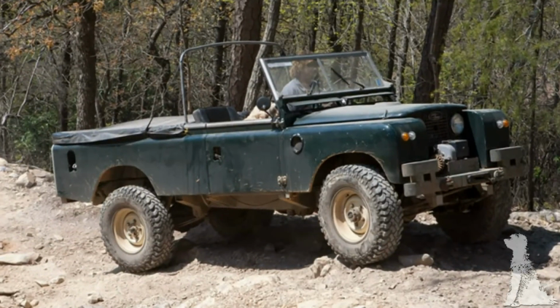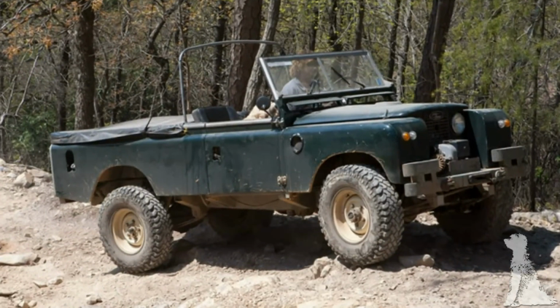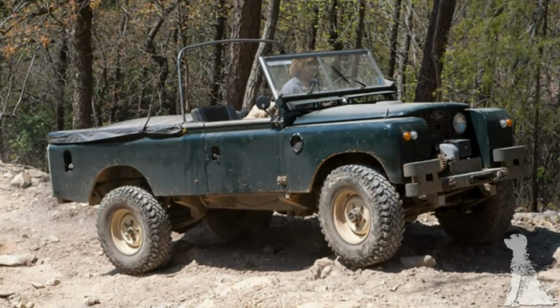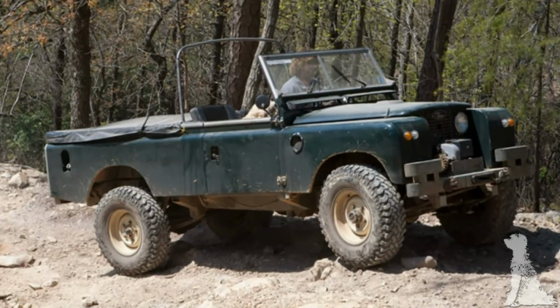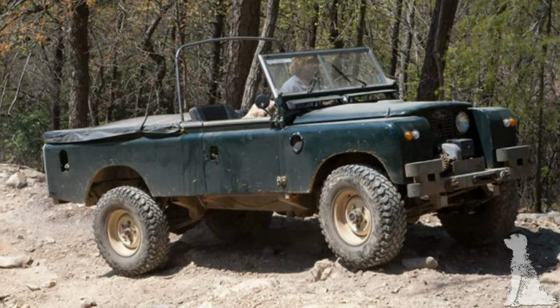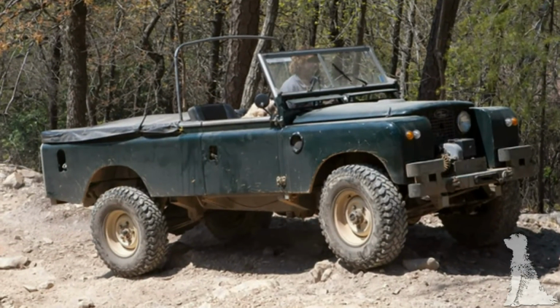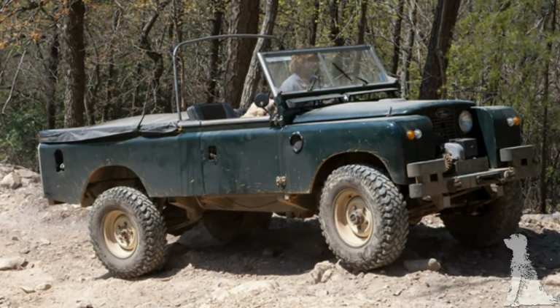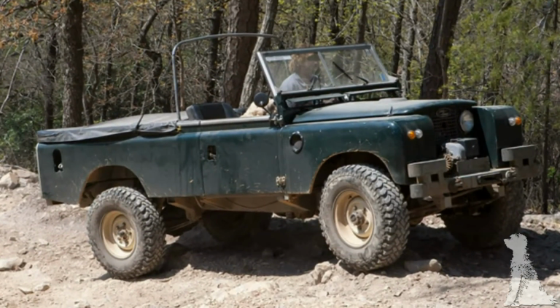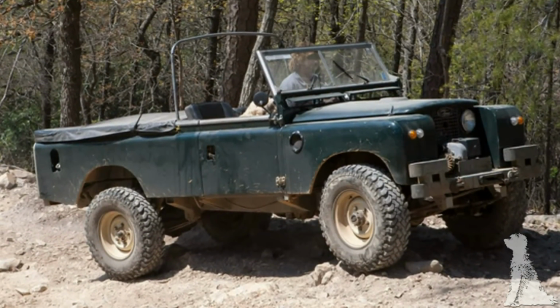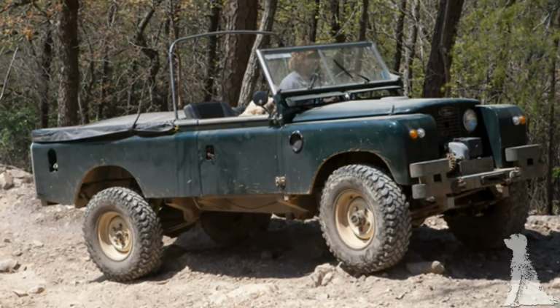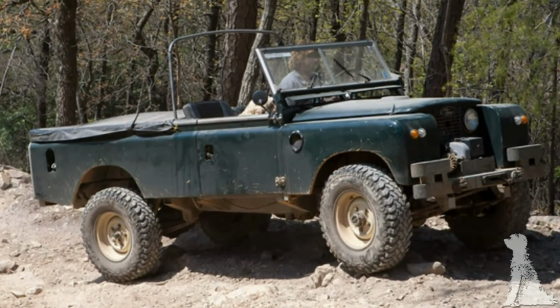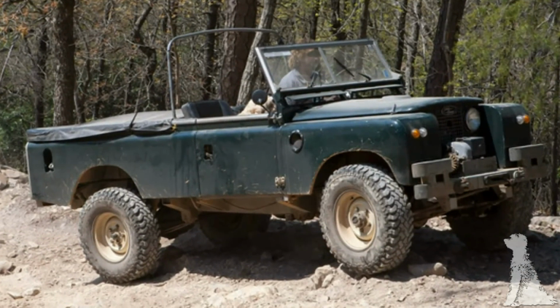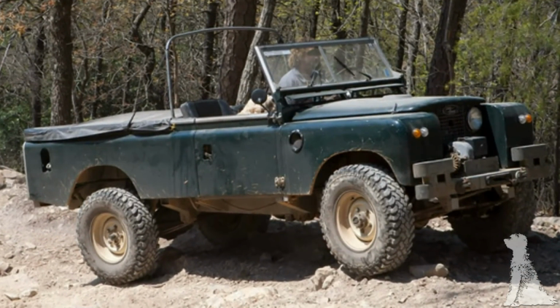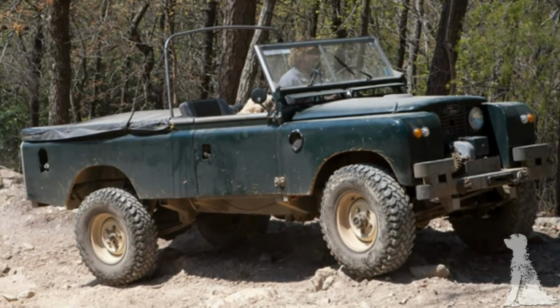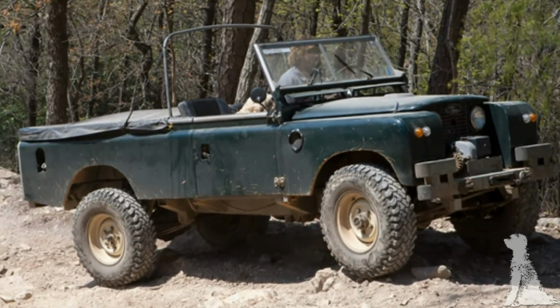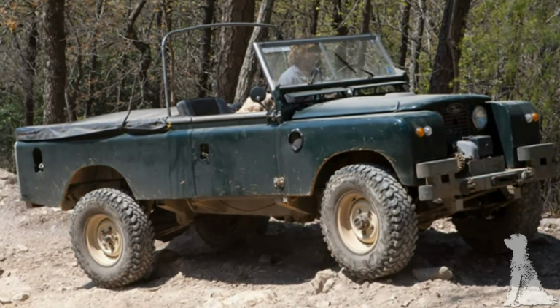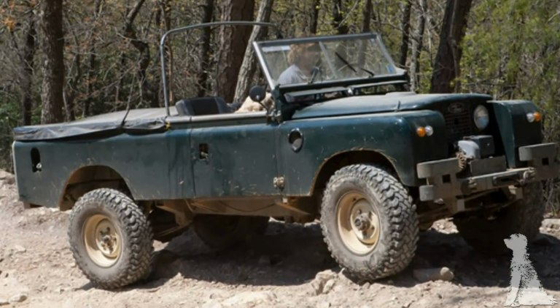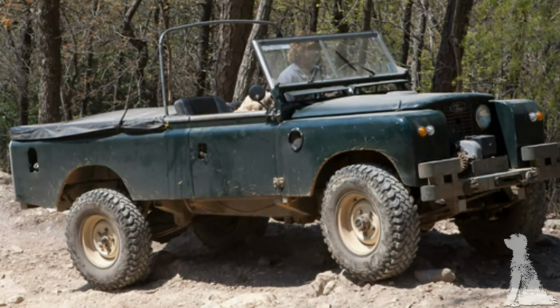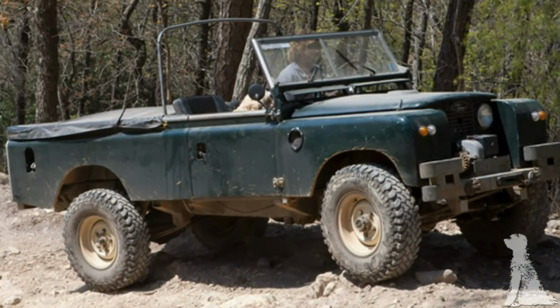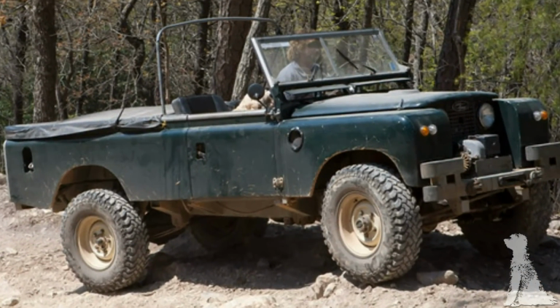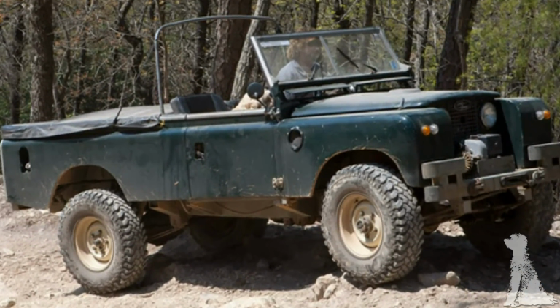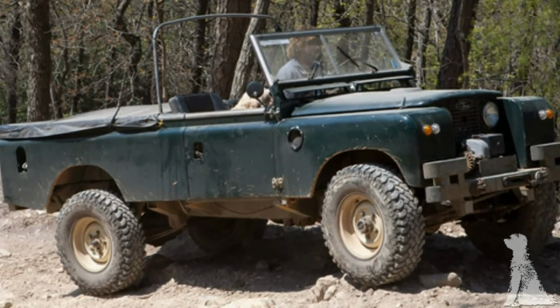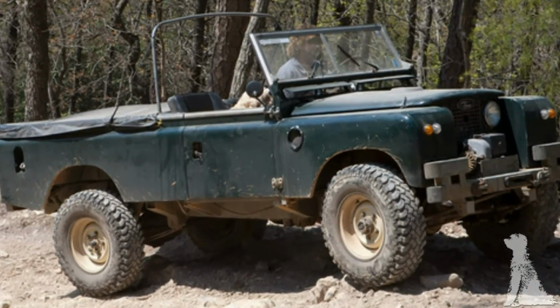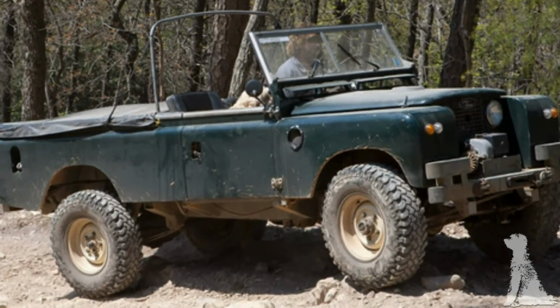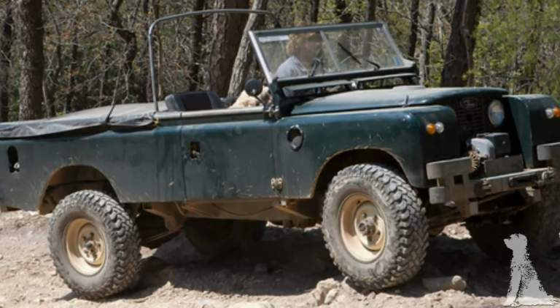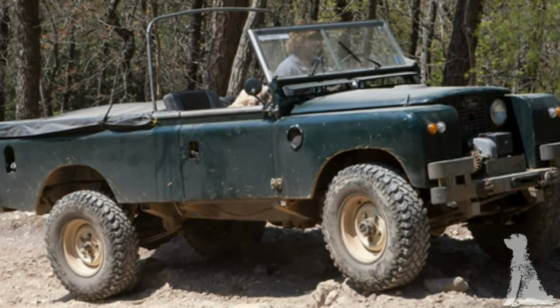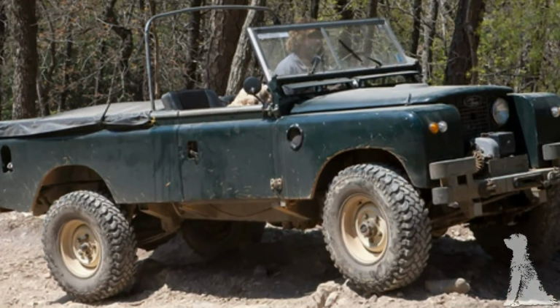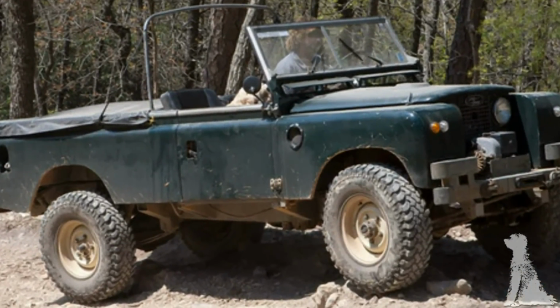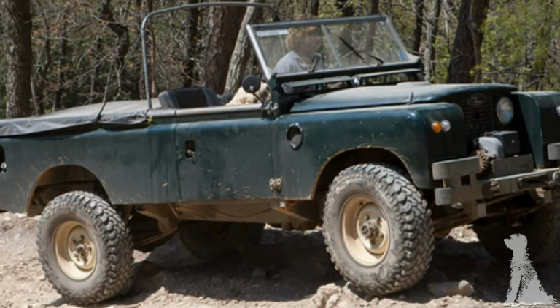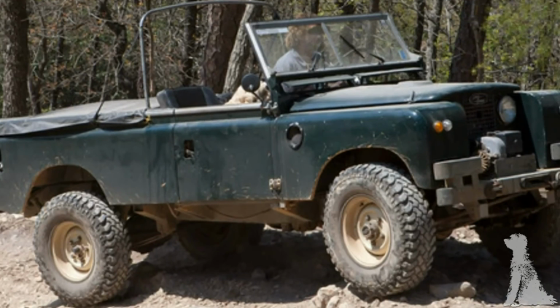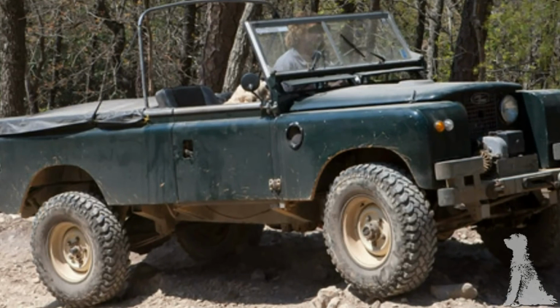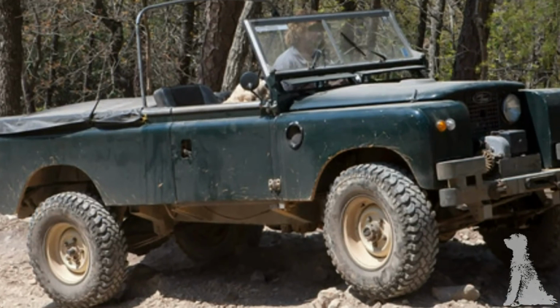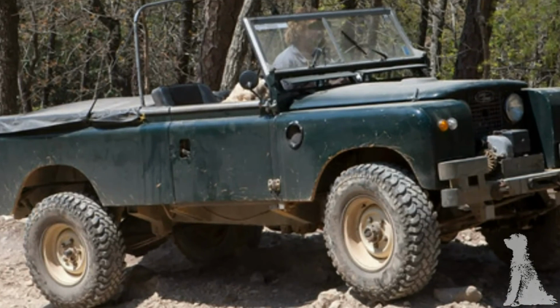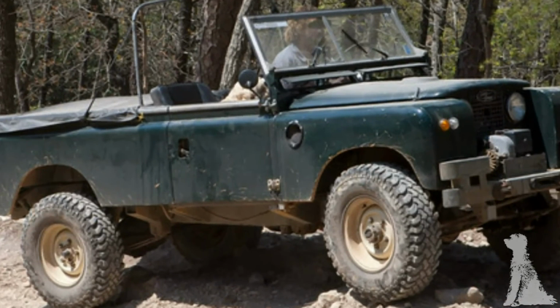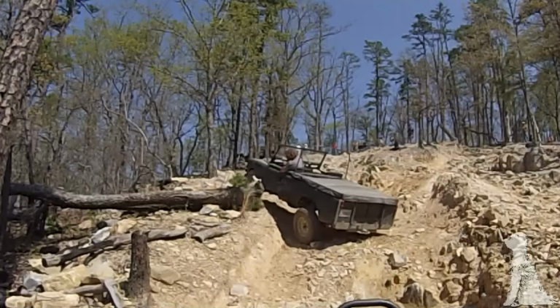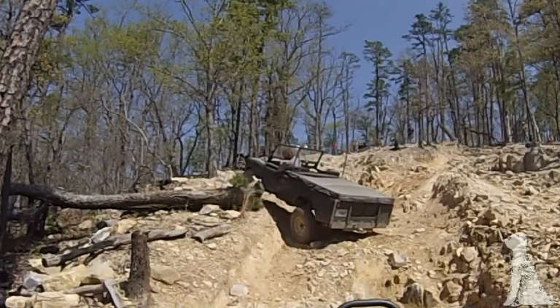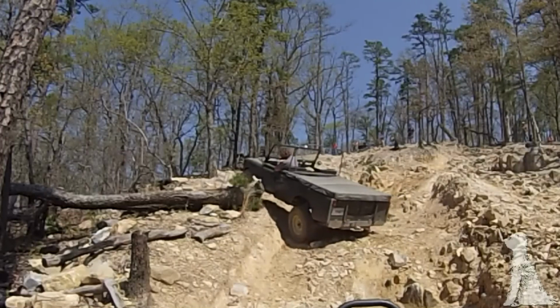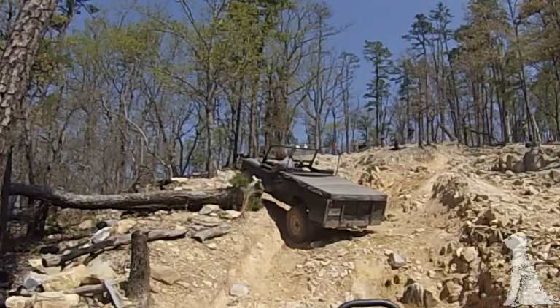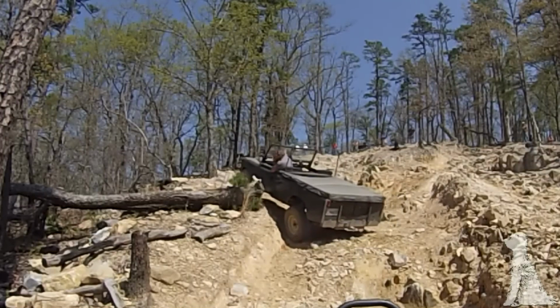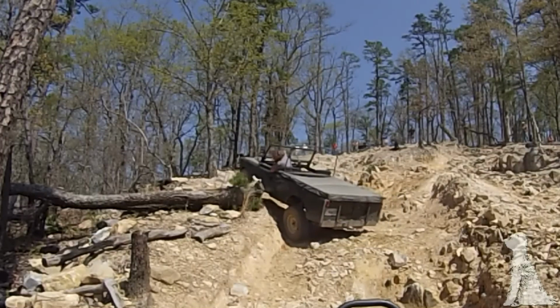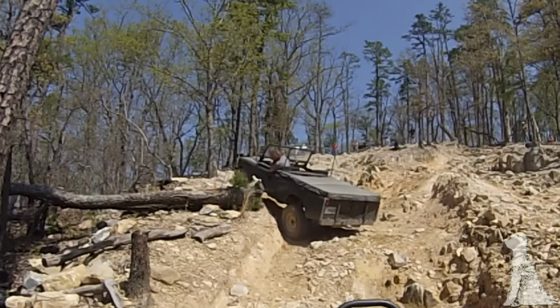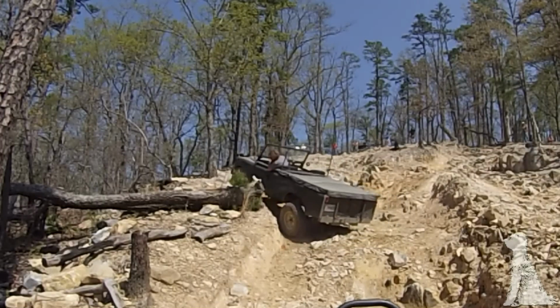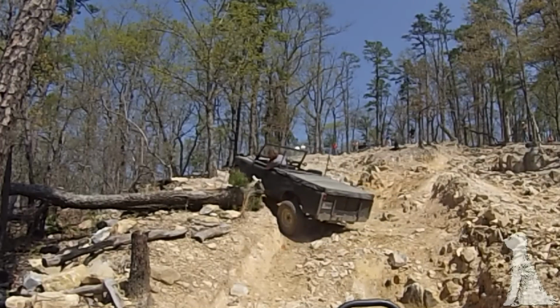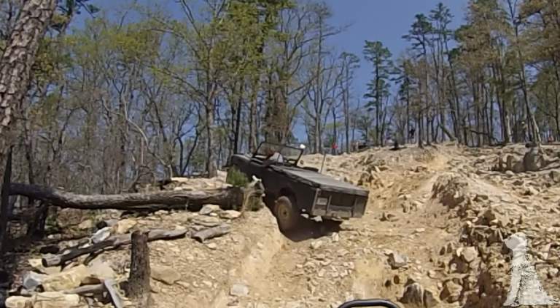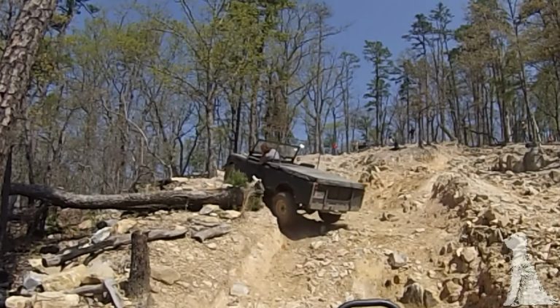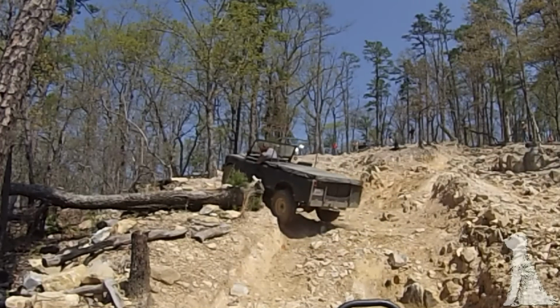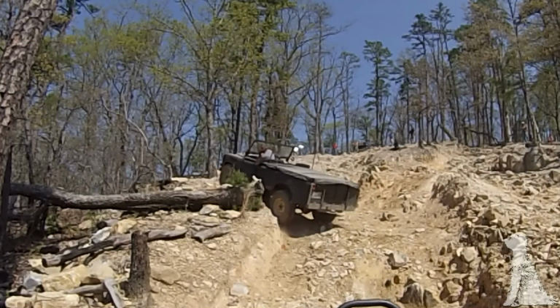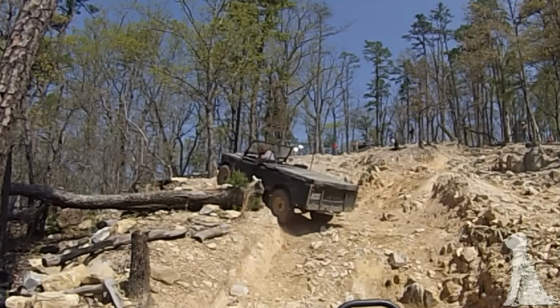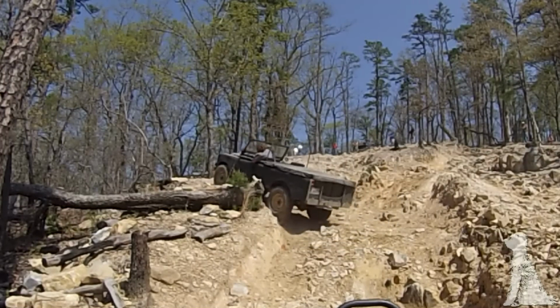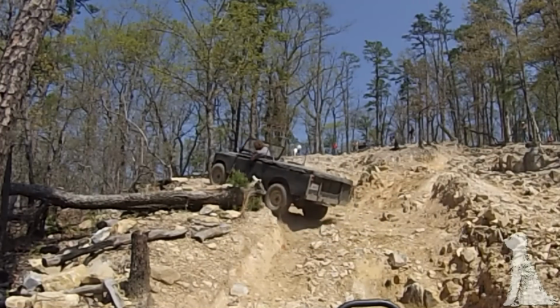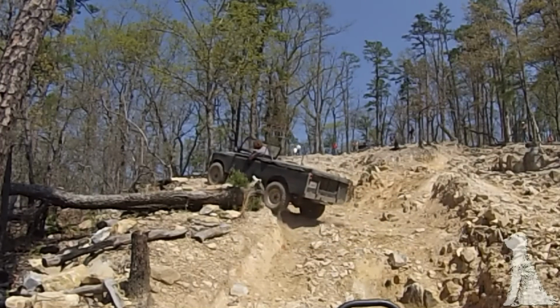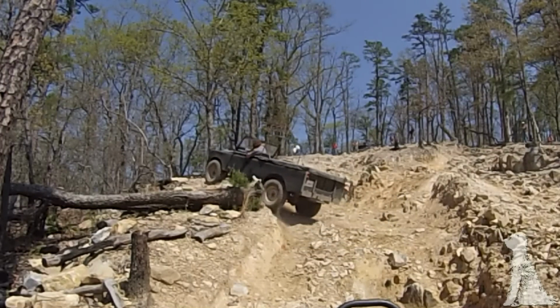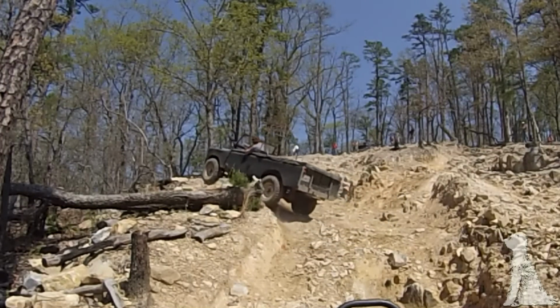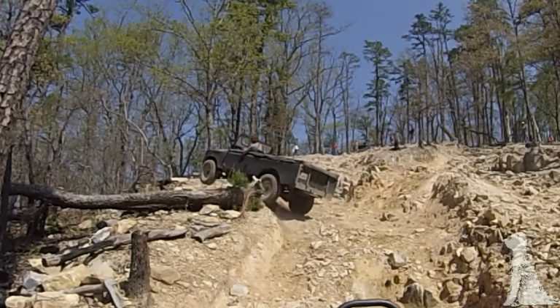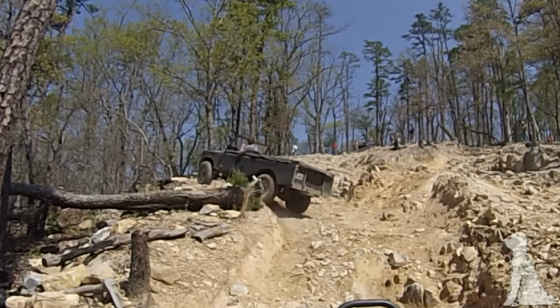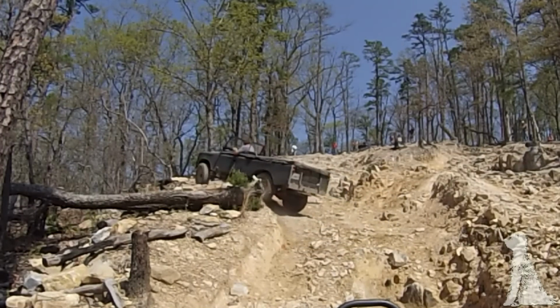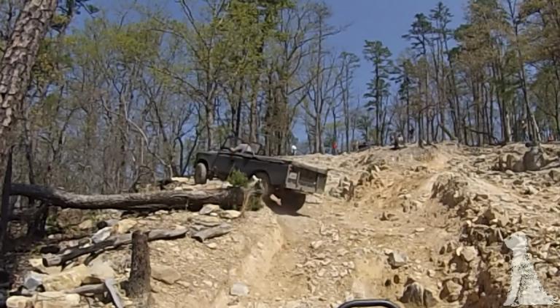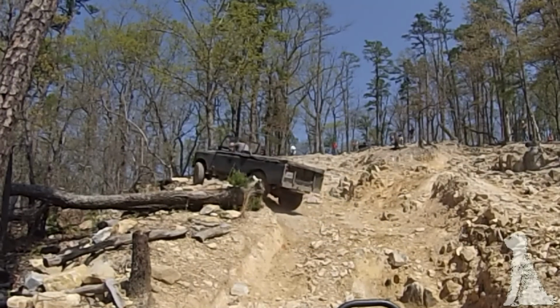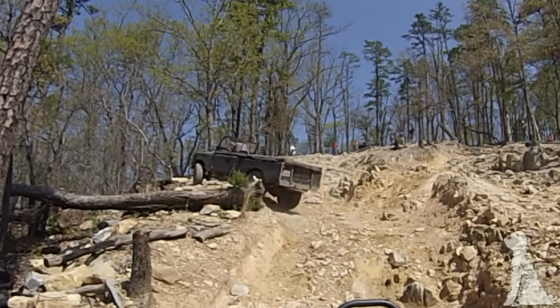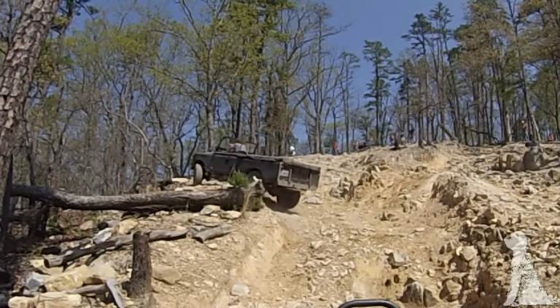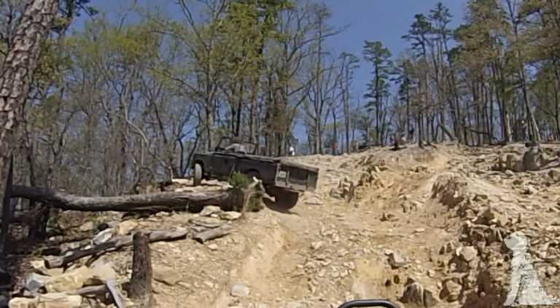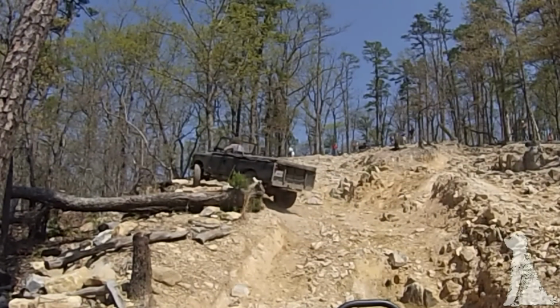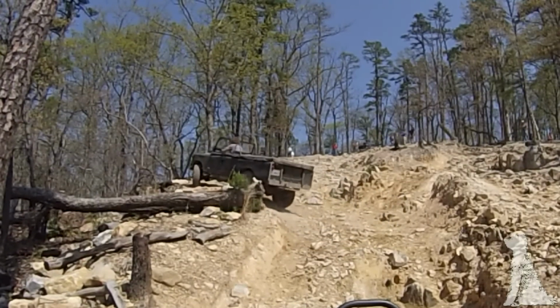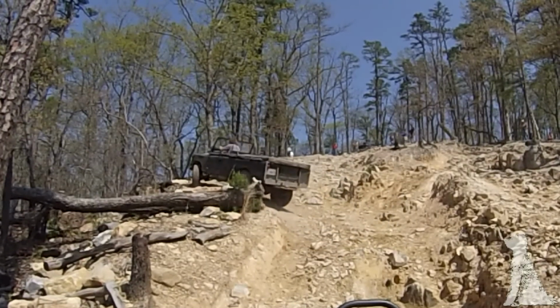That allows a really, really supple suspension, which is much like a more modern coil-sprung truck. It really works great.